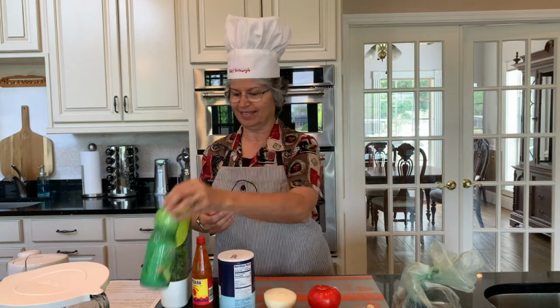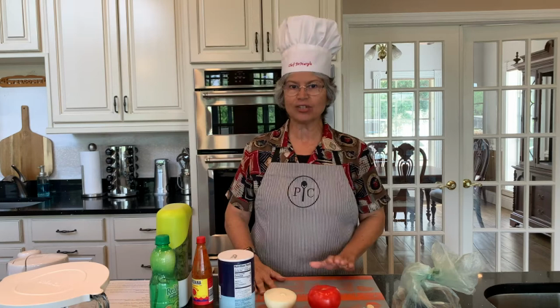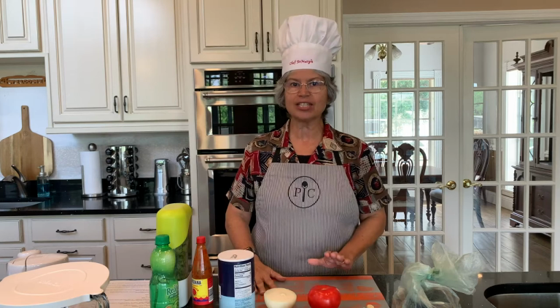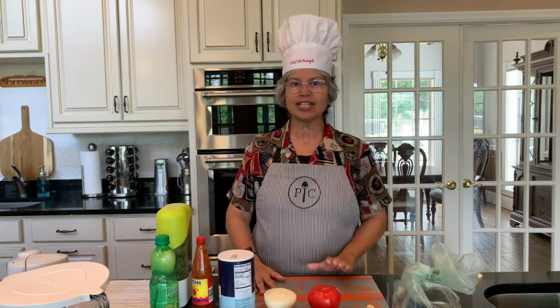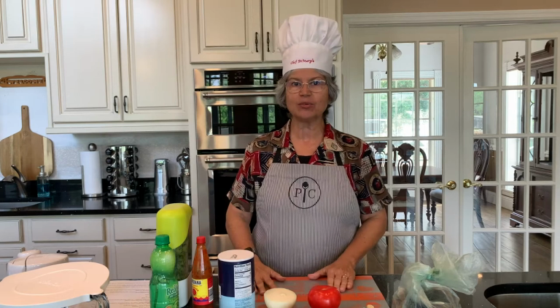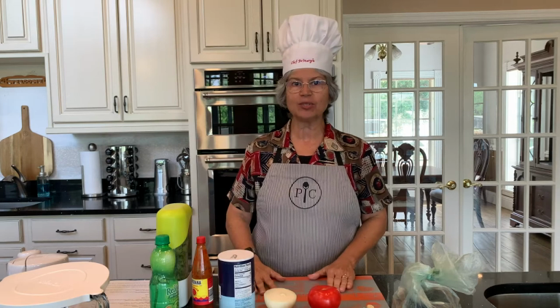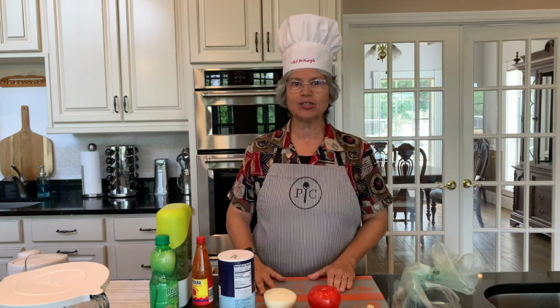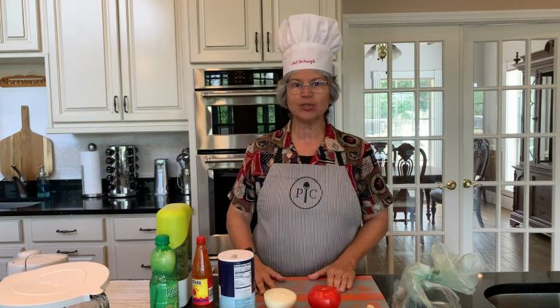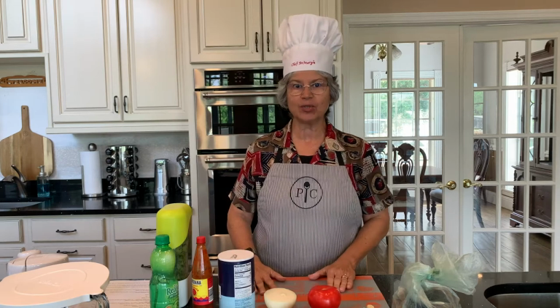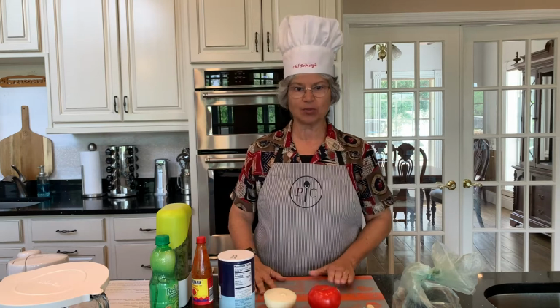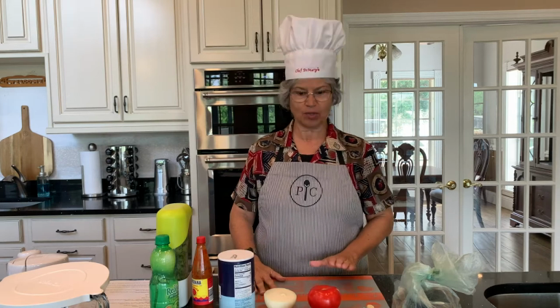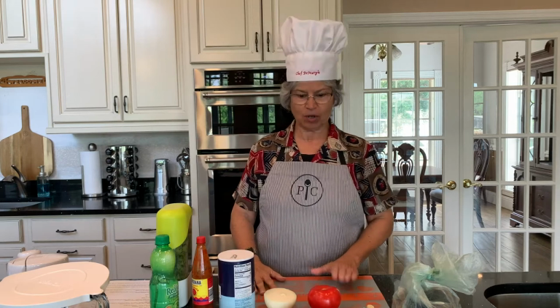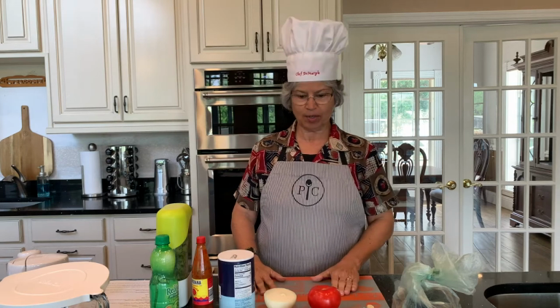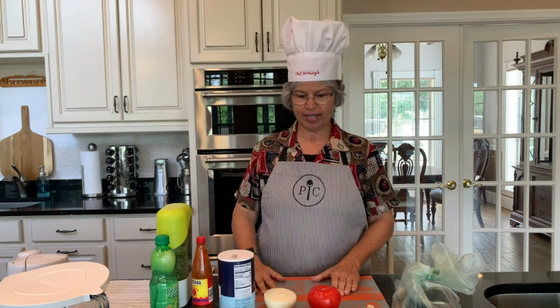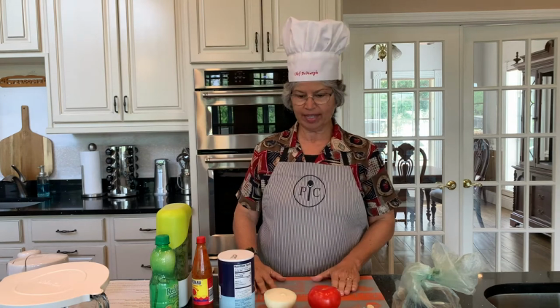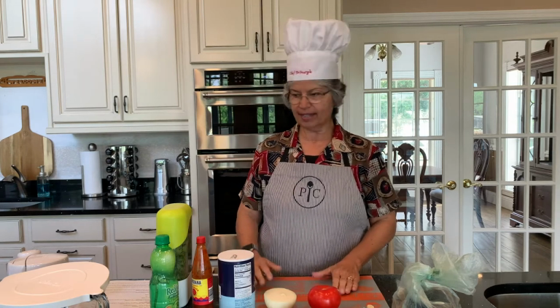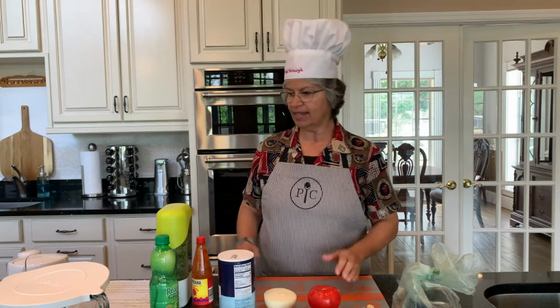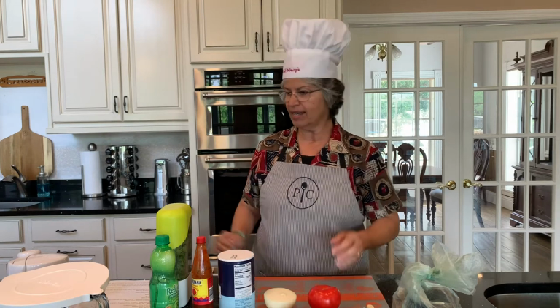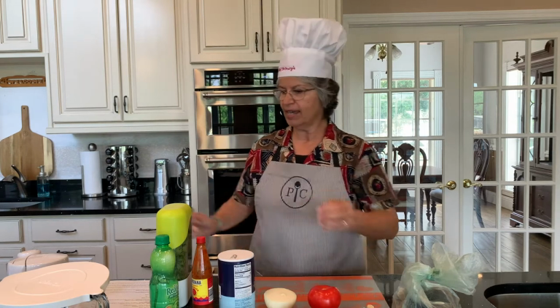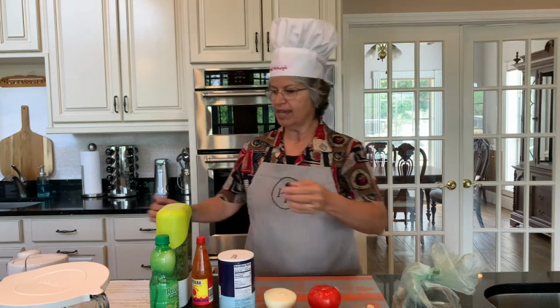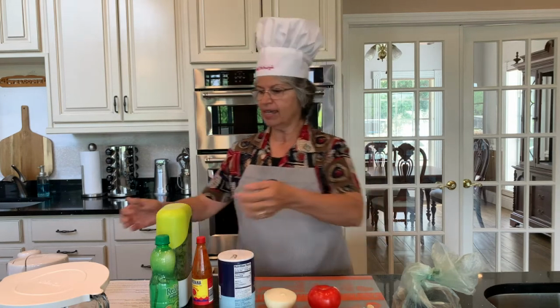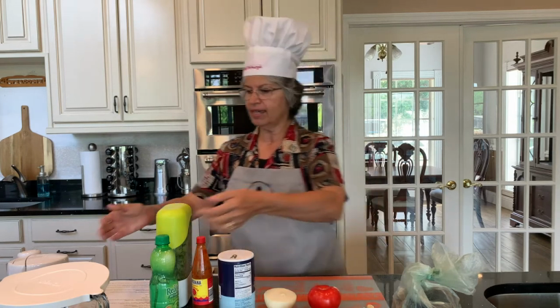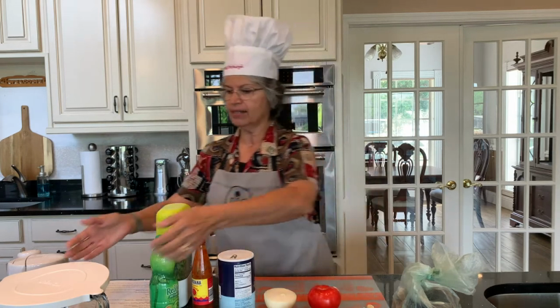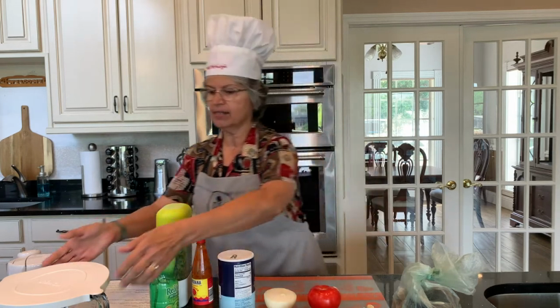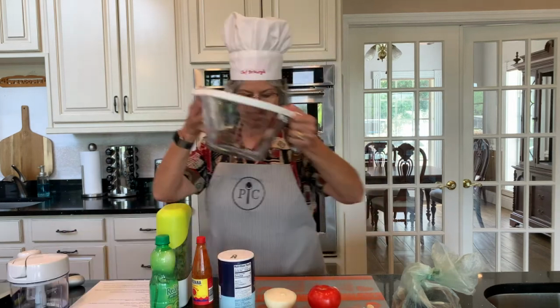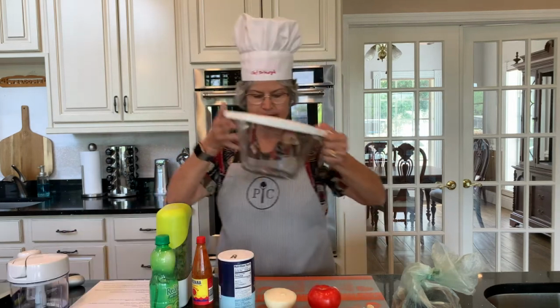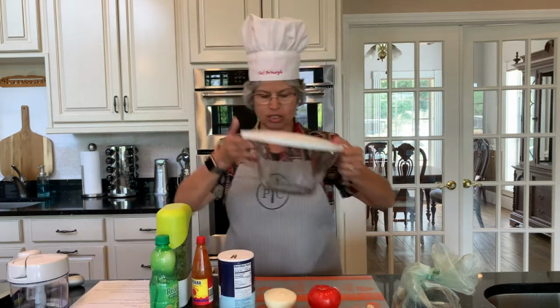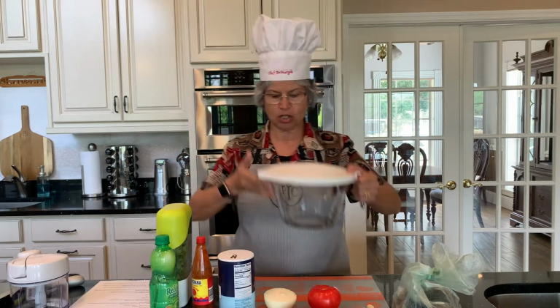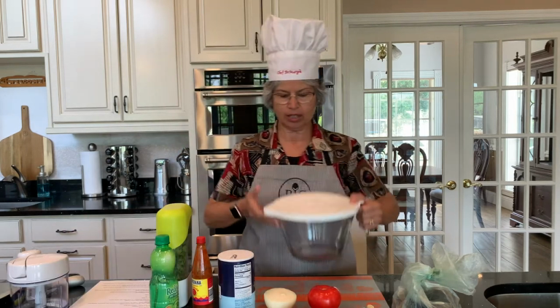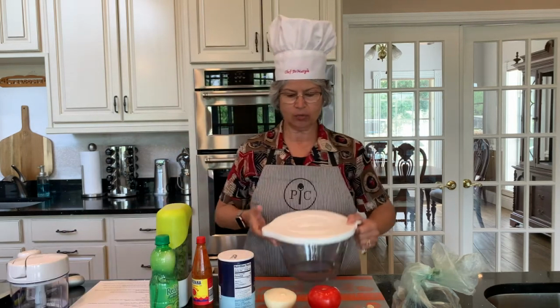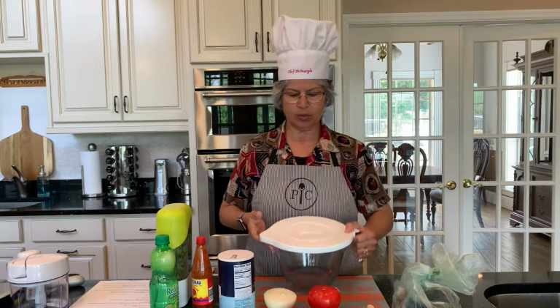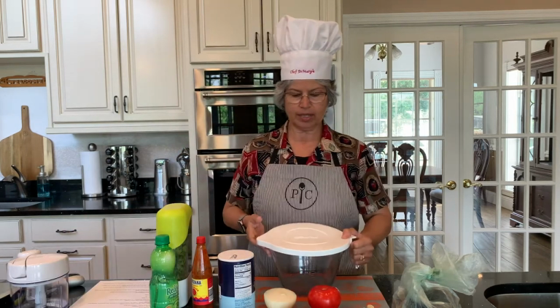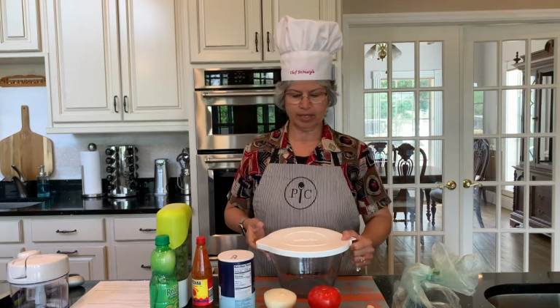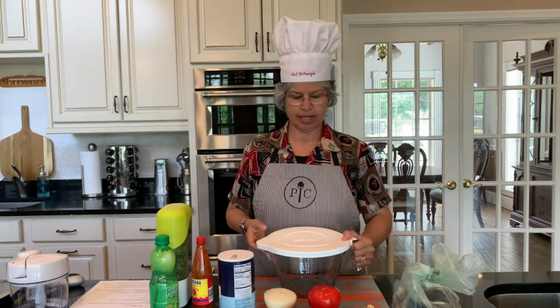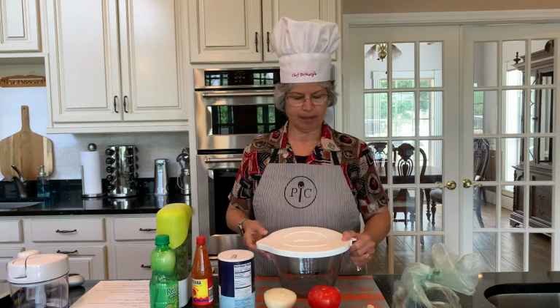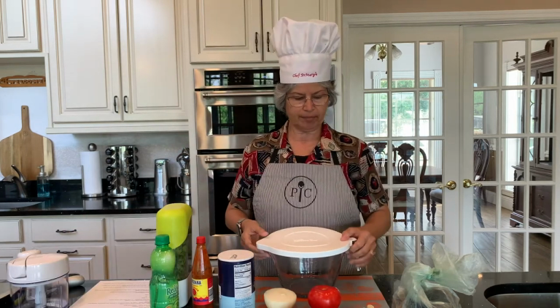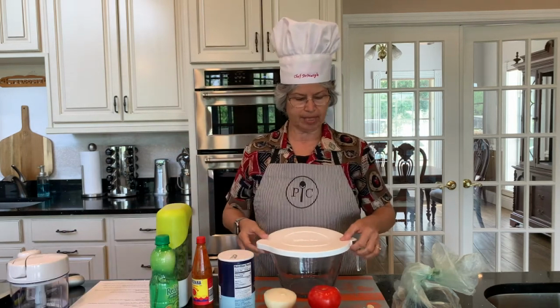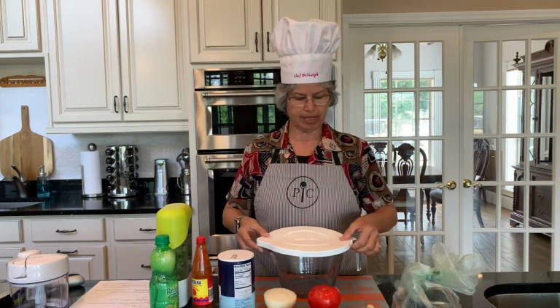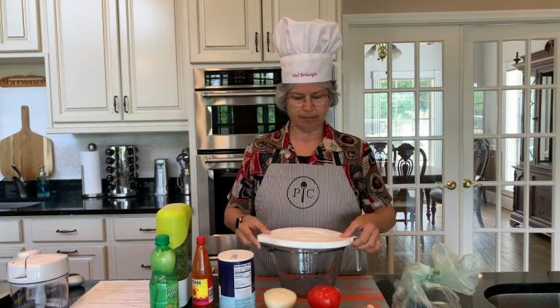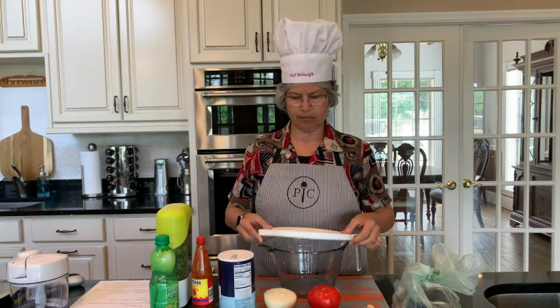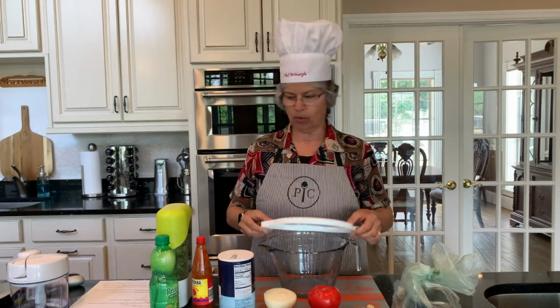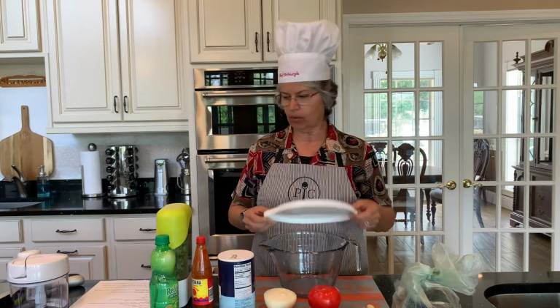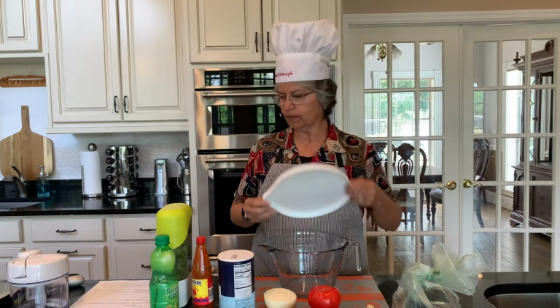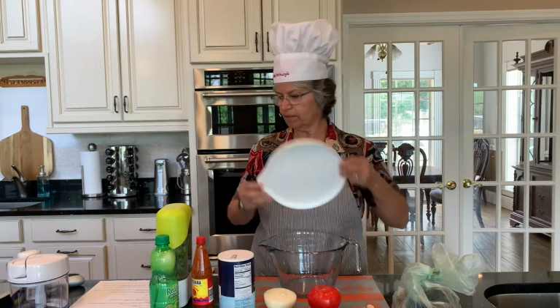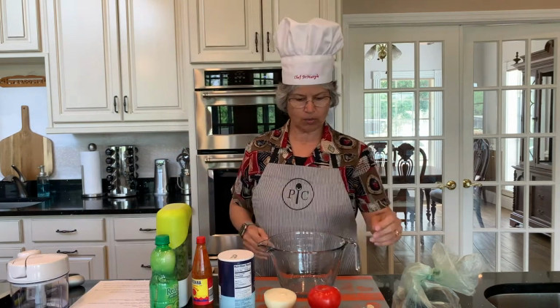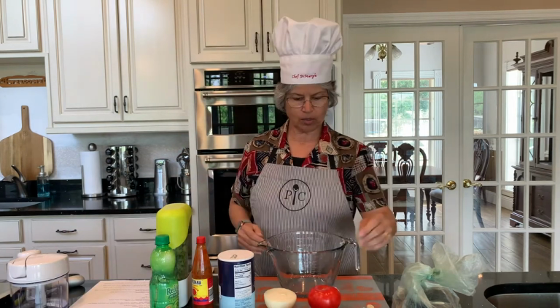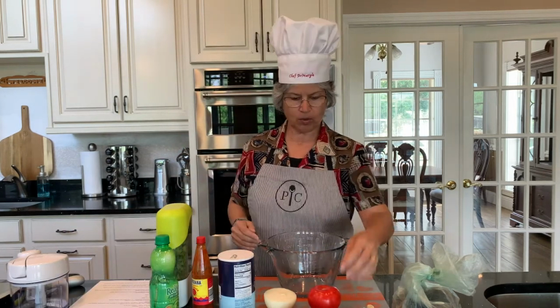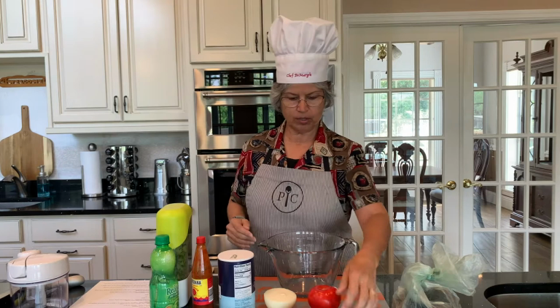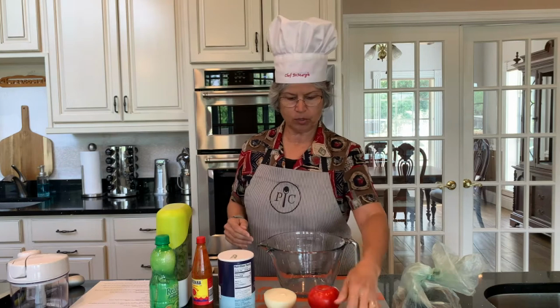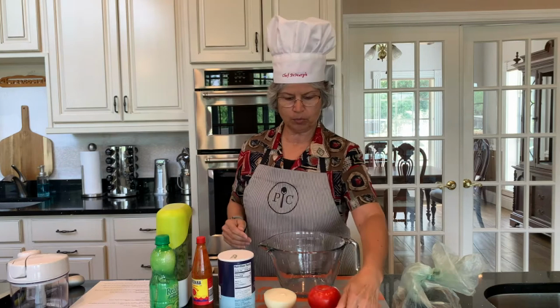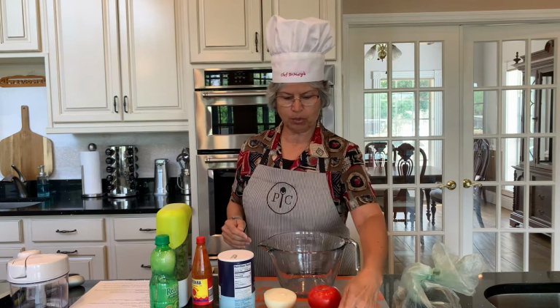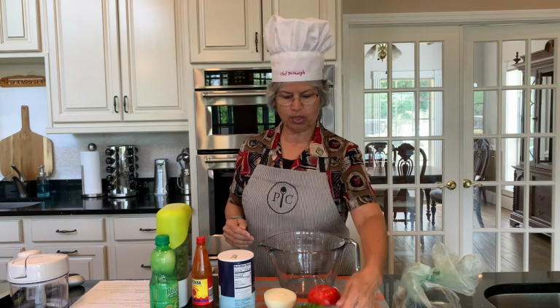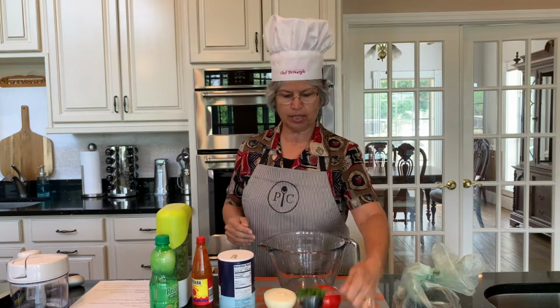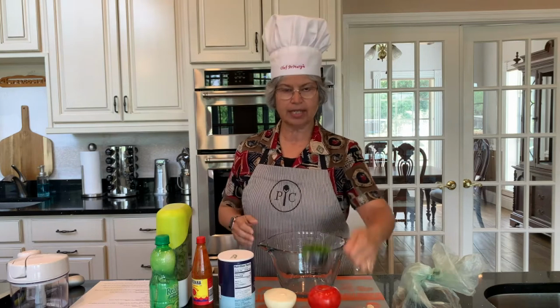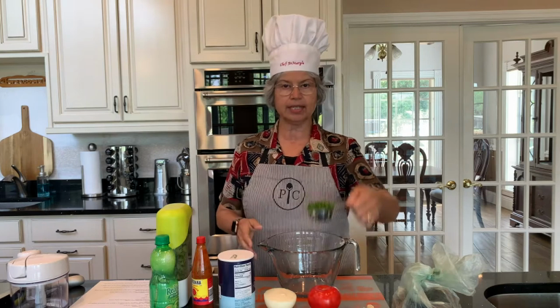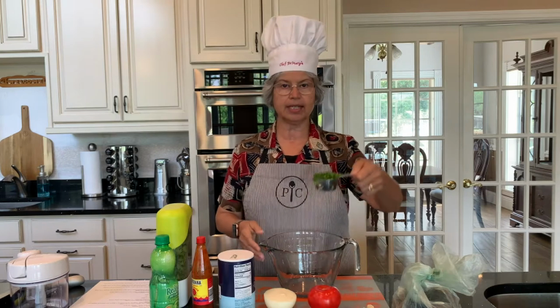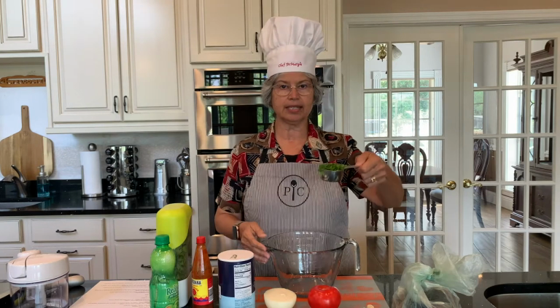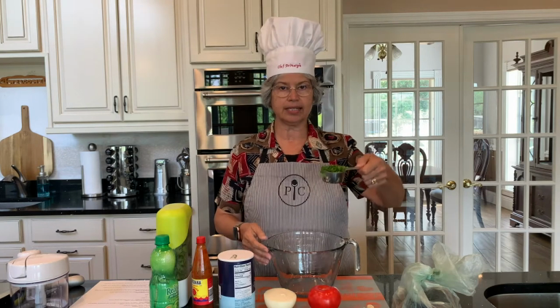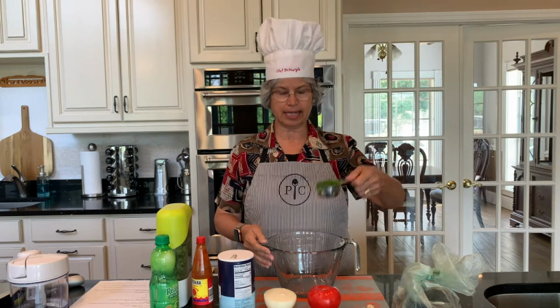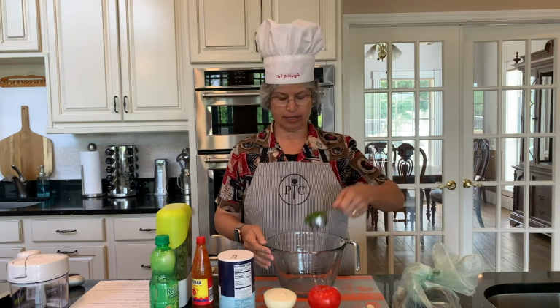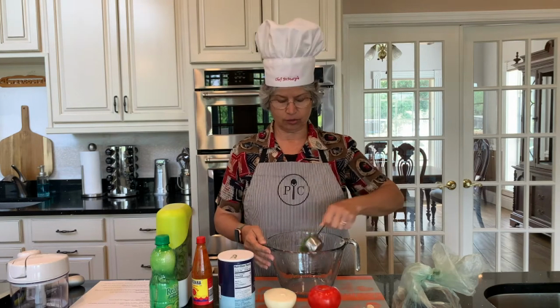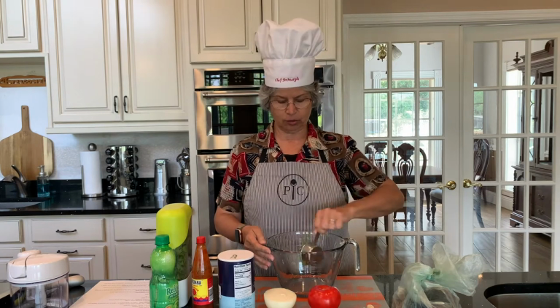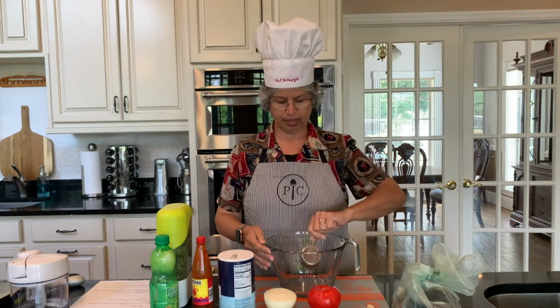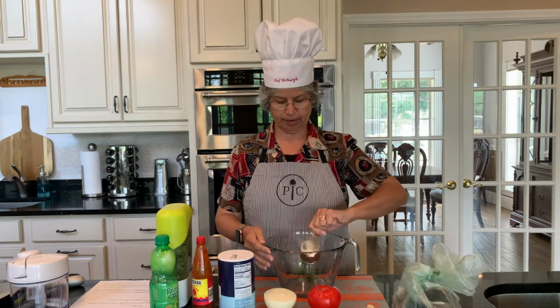First thing we'll do is go ahead and get started with the mixing bowl. We're going to put the cilantro in.